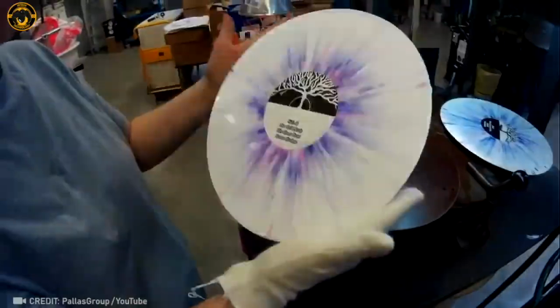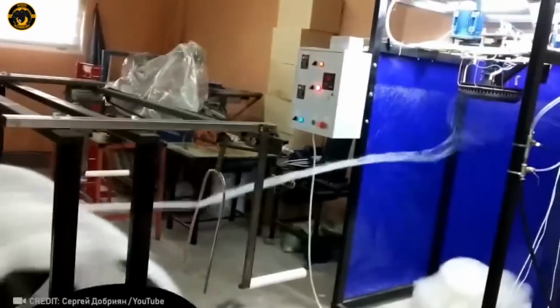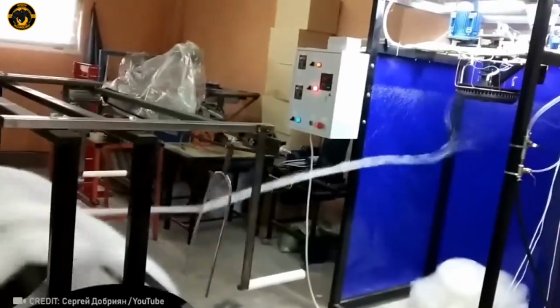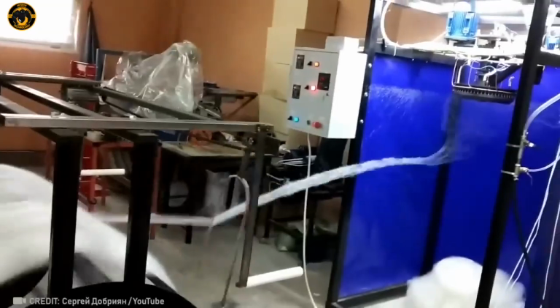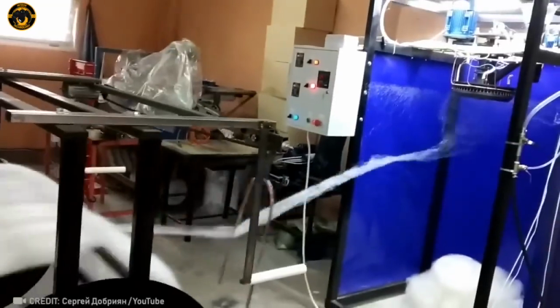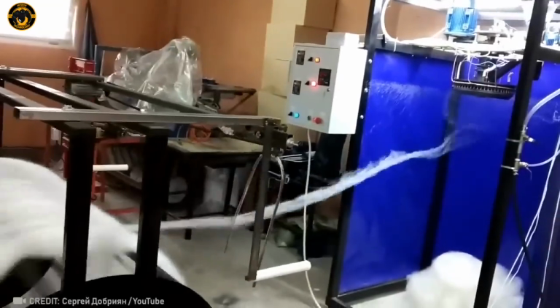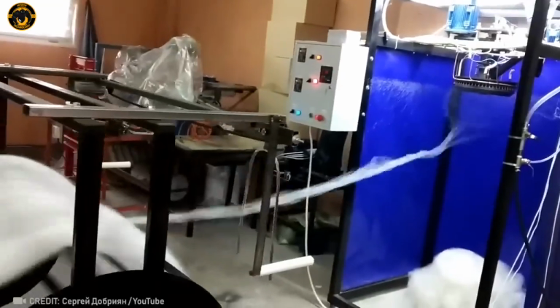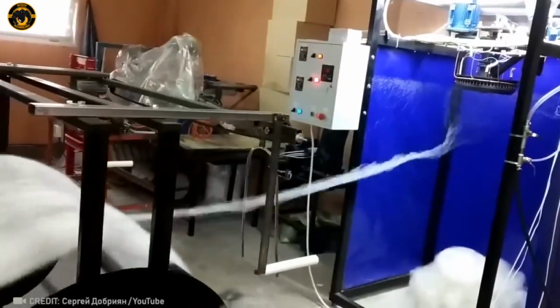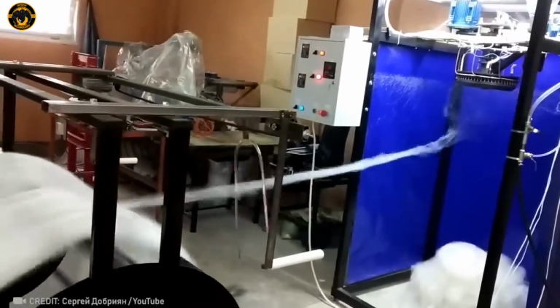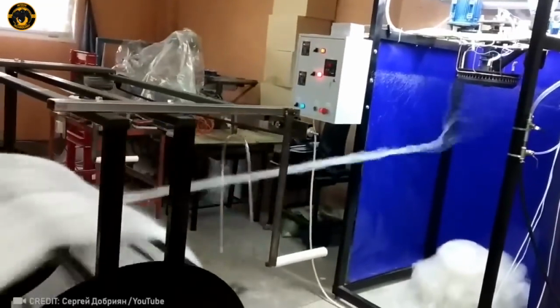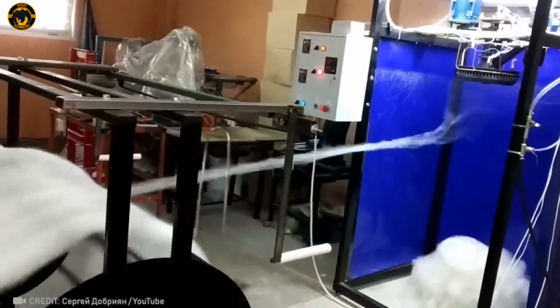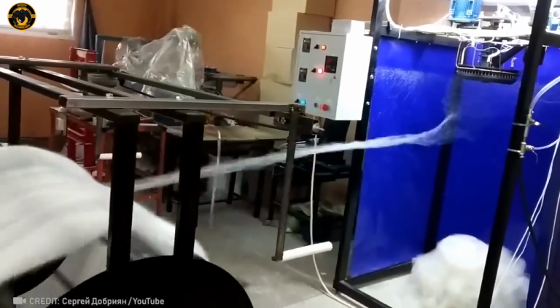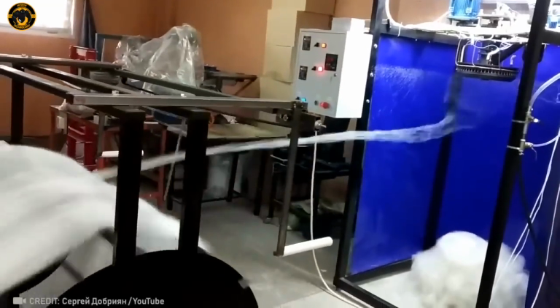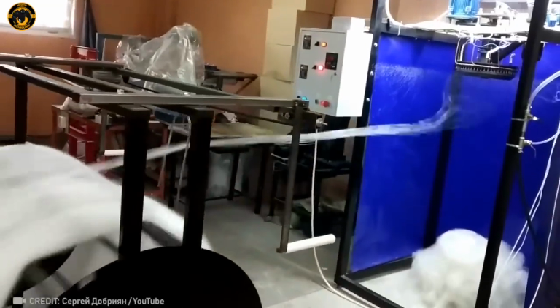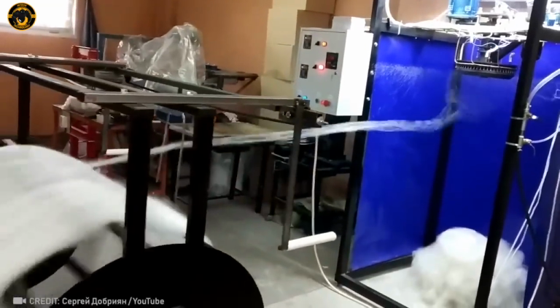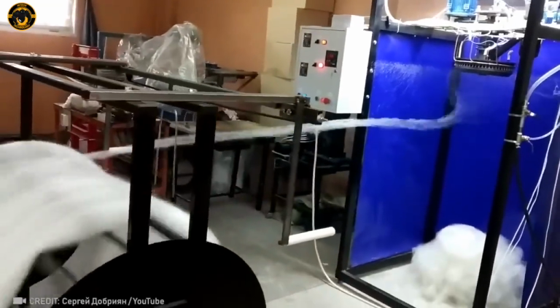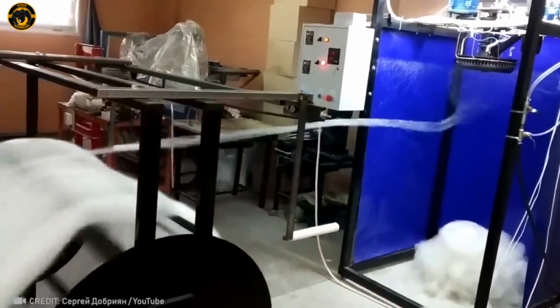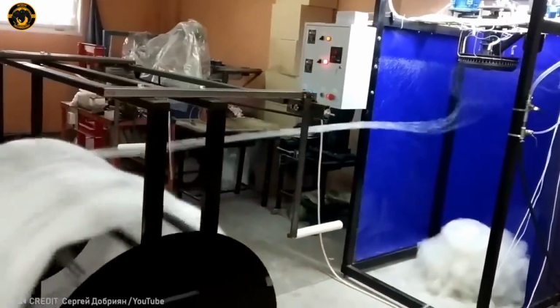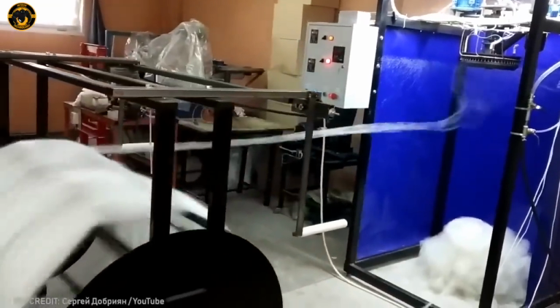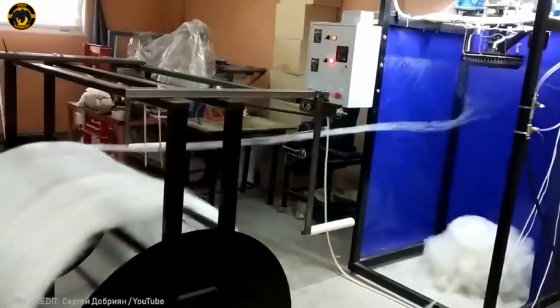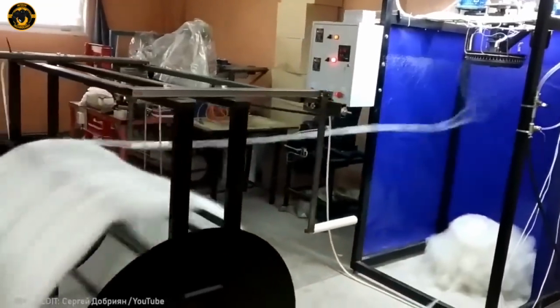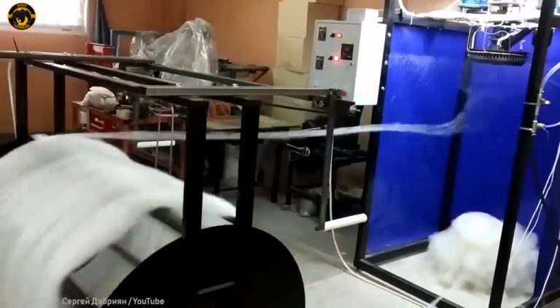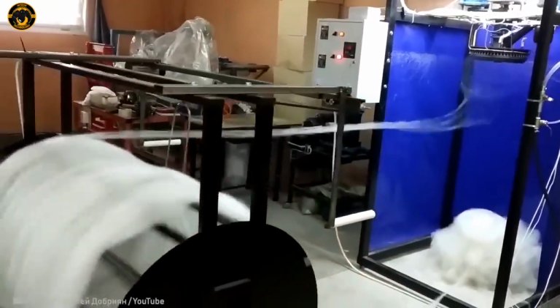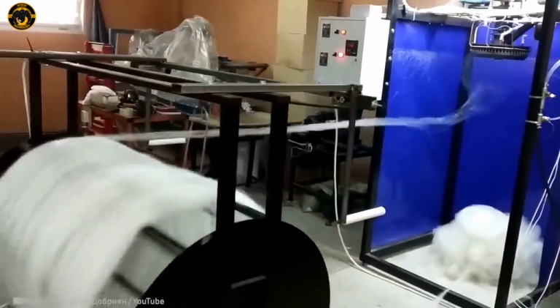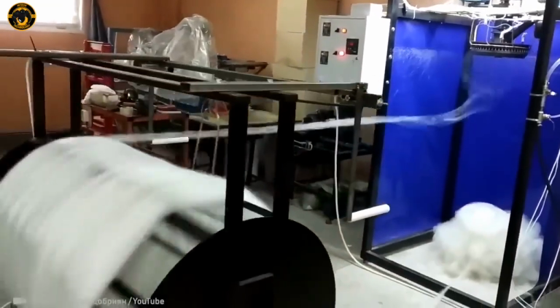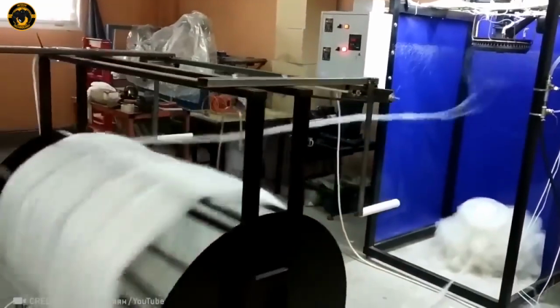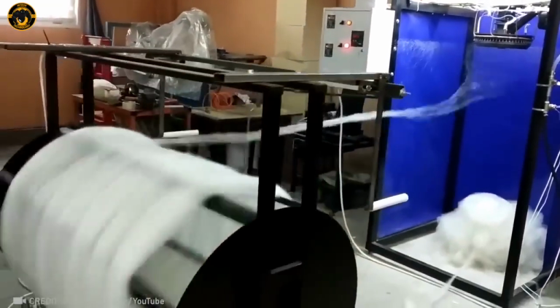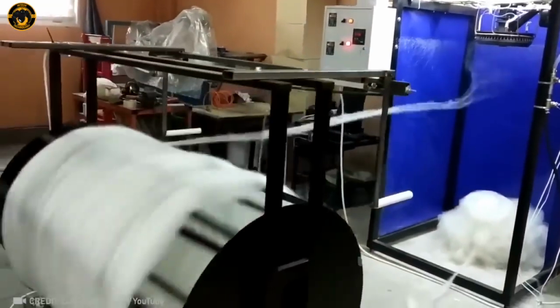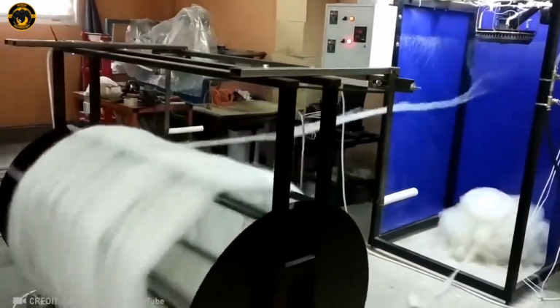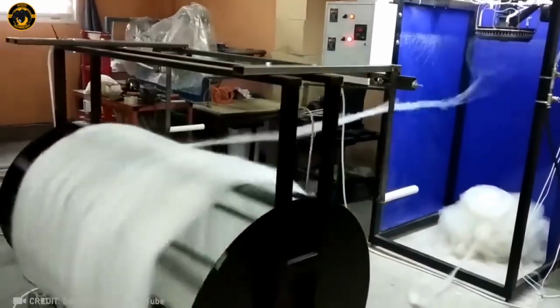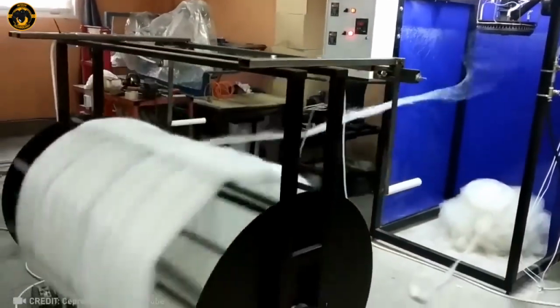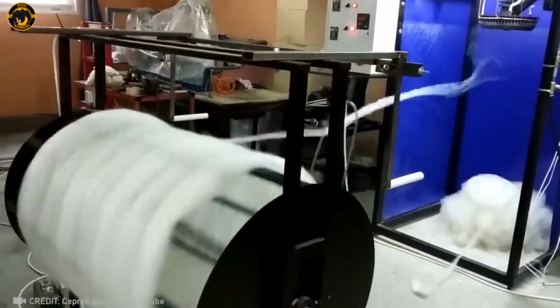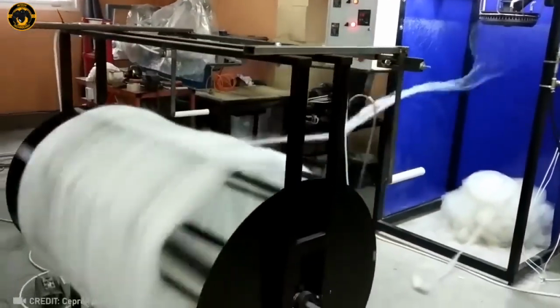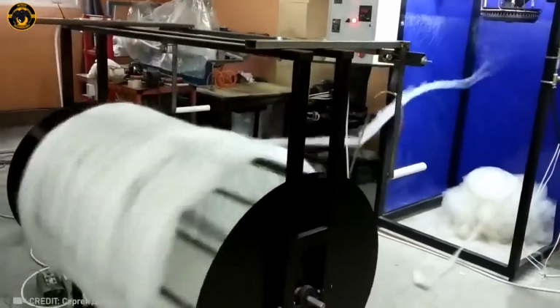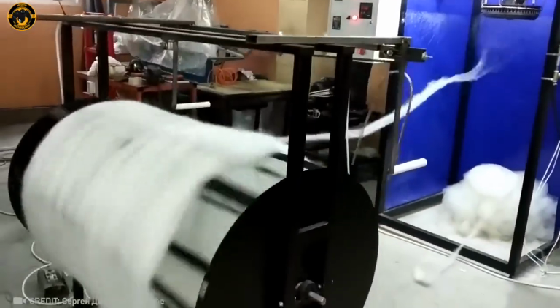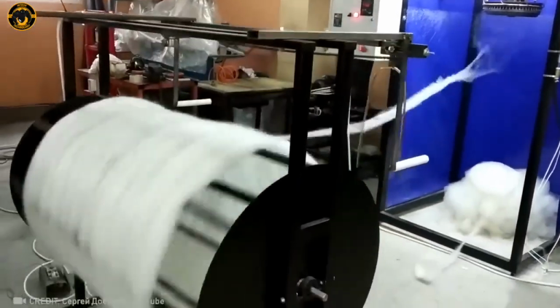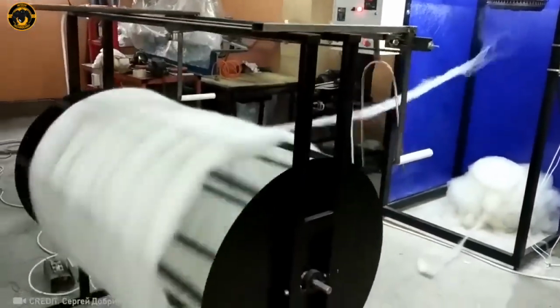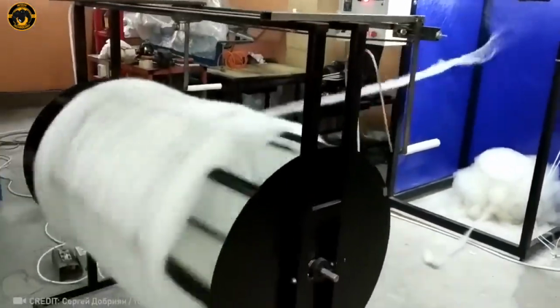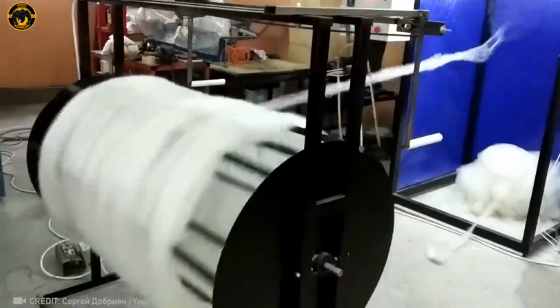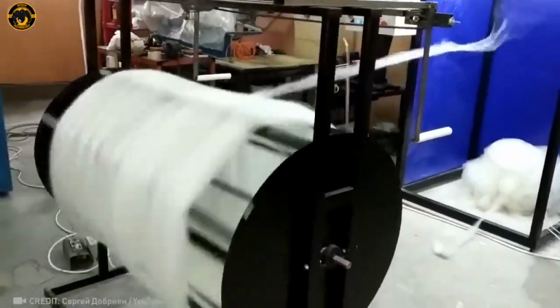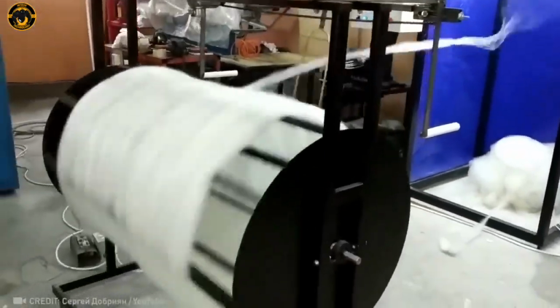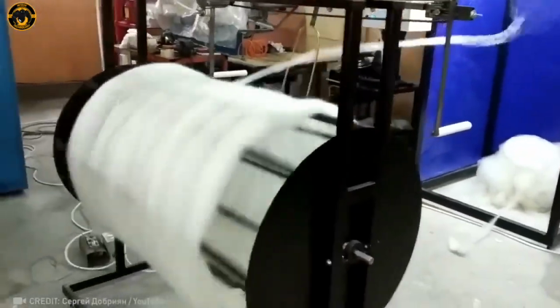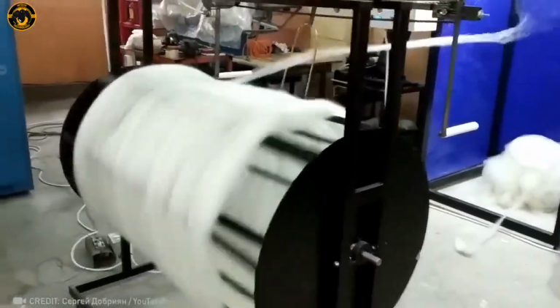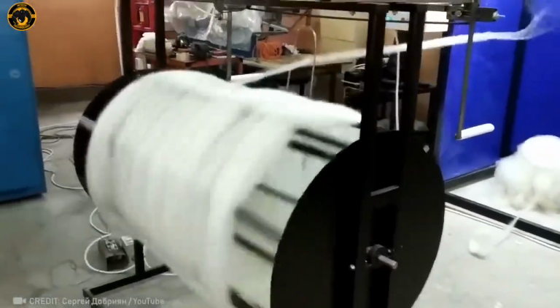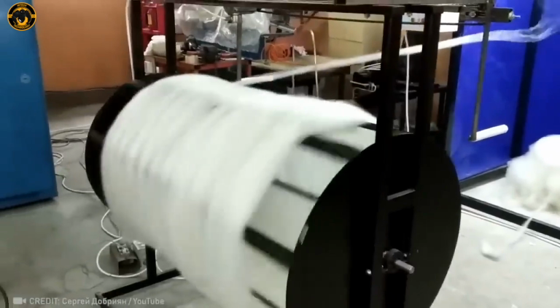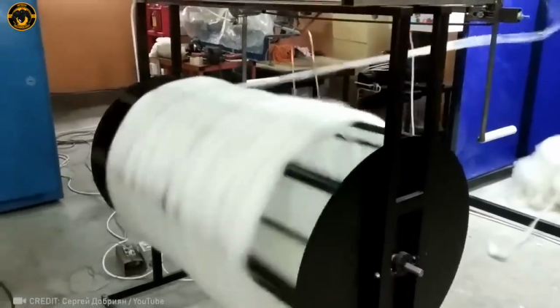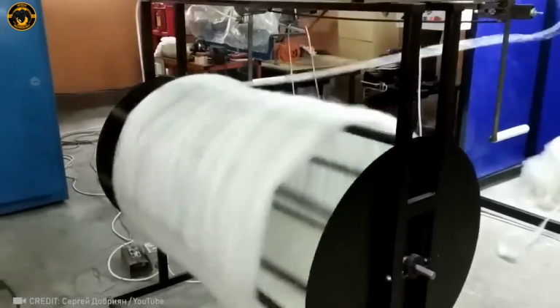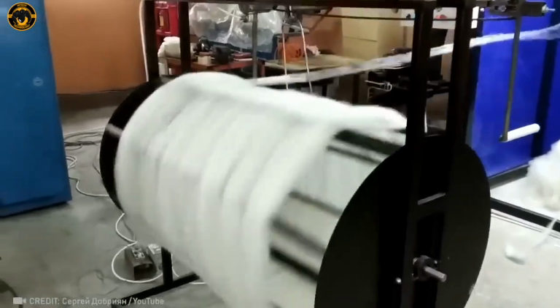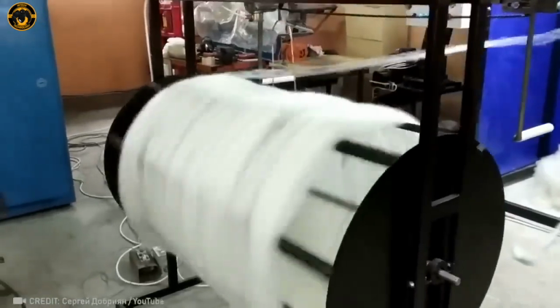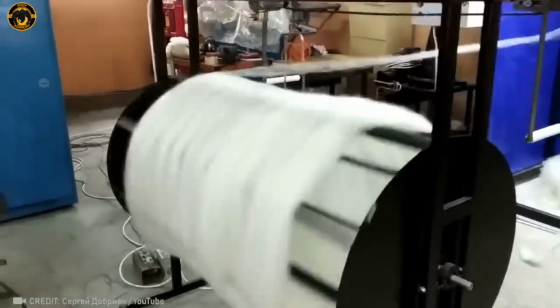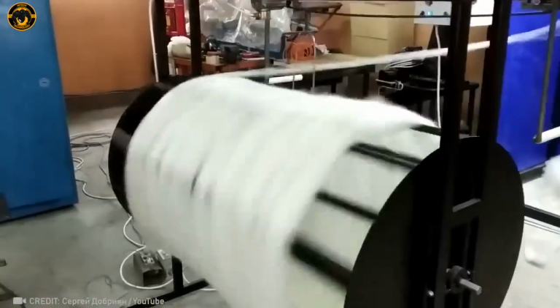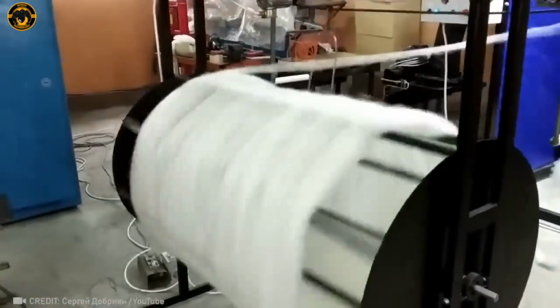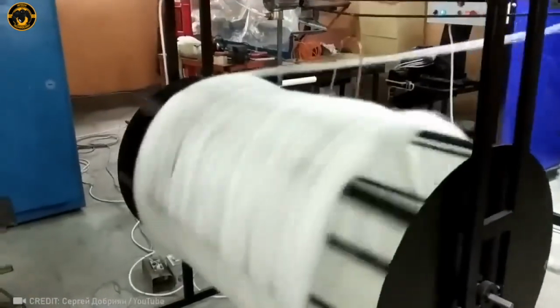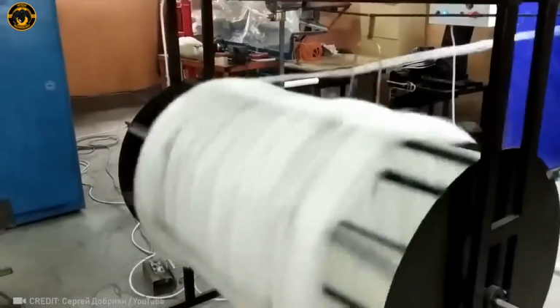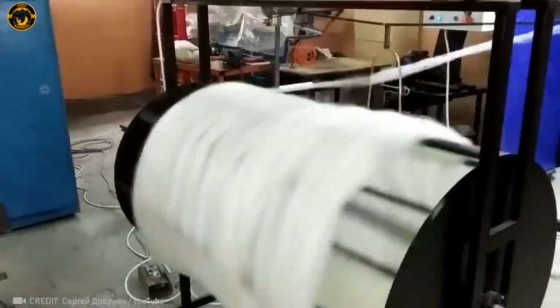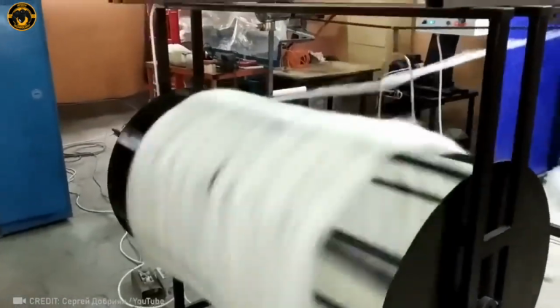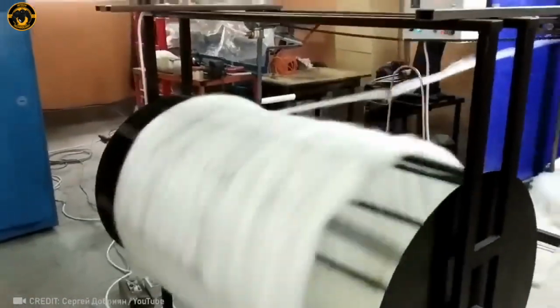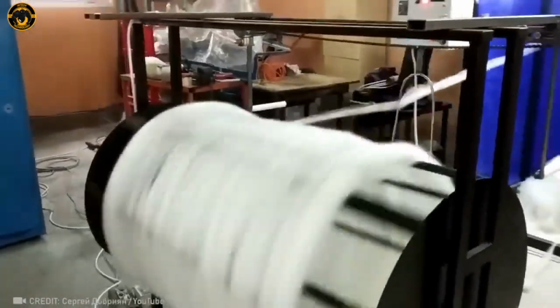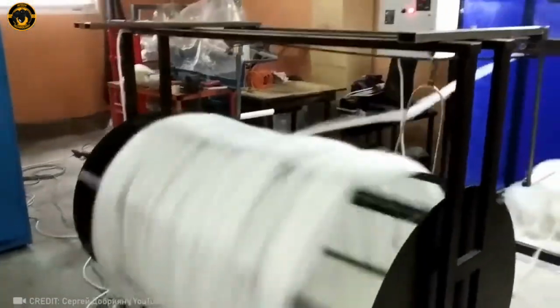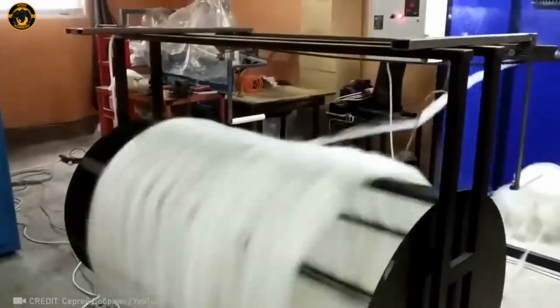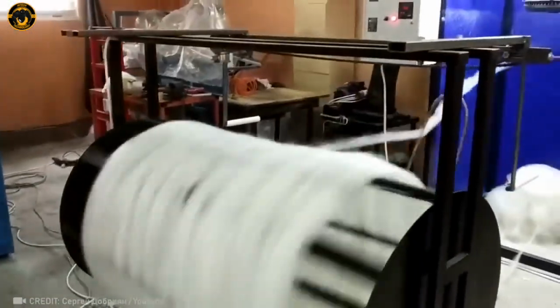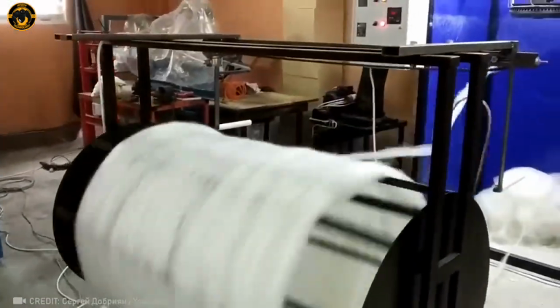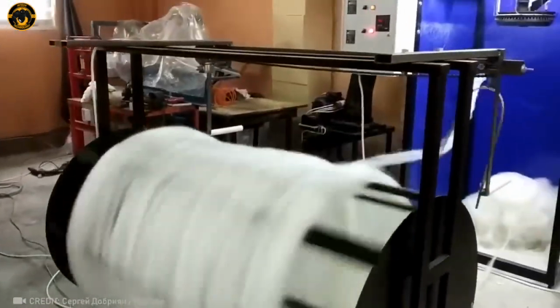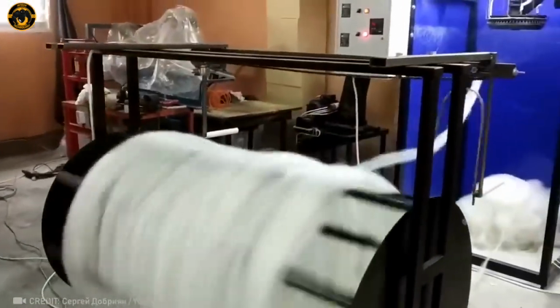Take a wild guess! Nope — this isn't cotton candy being whipped up! It's actually plastic waste getting a new life as recycled fiber! Pretty cool, right?